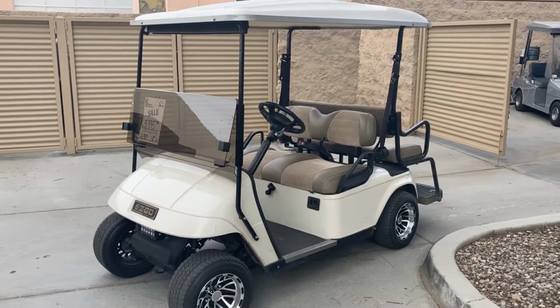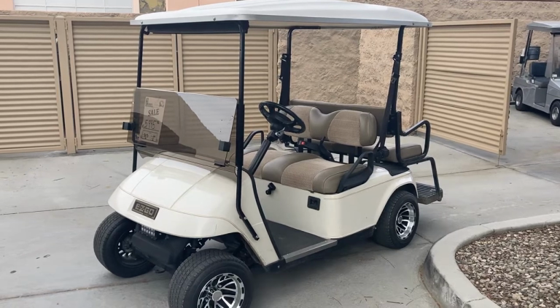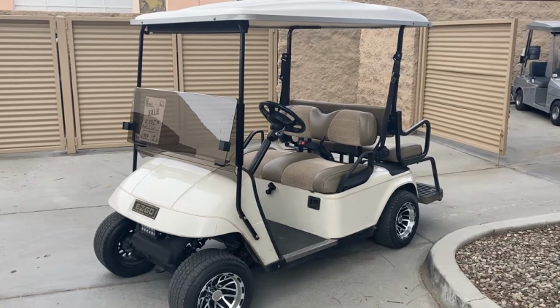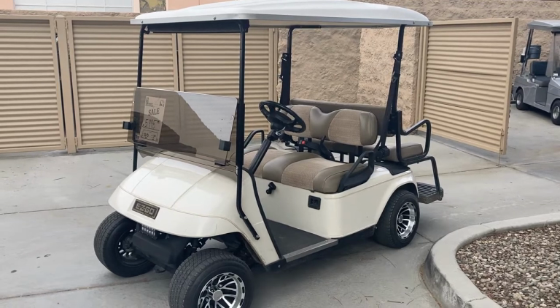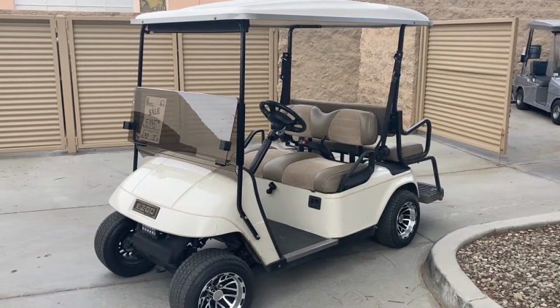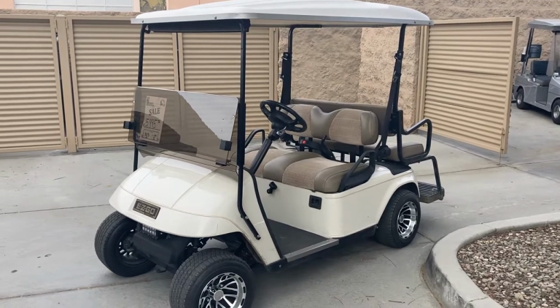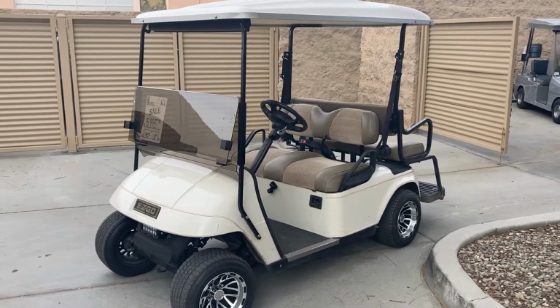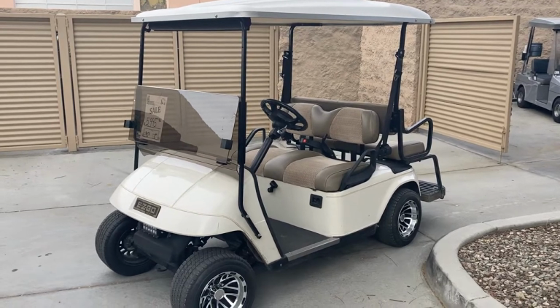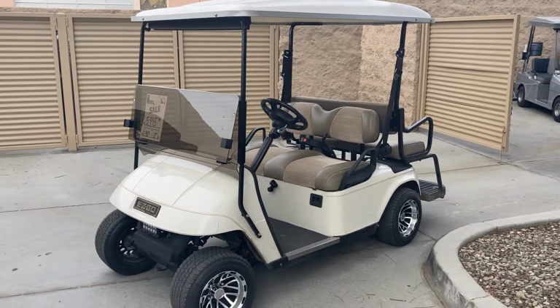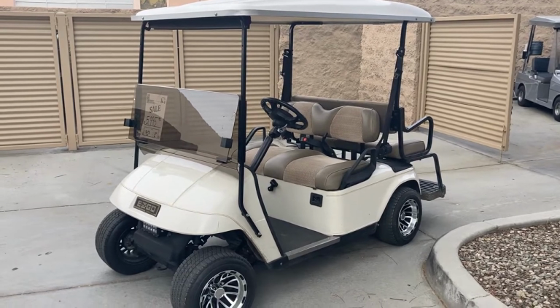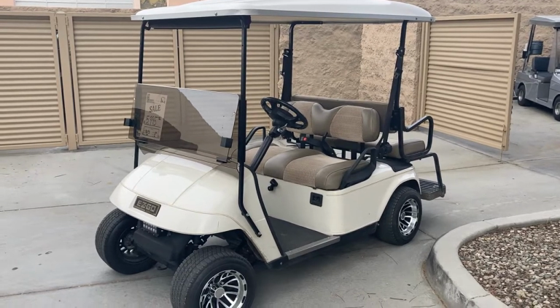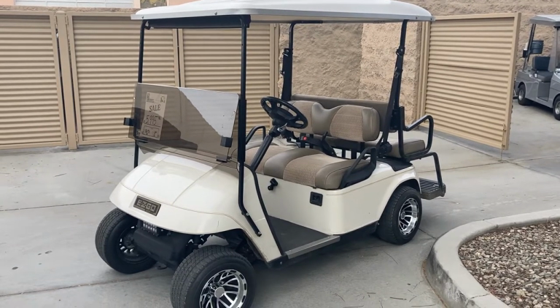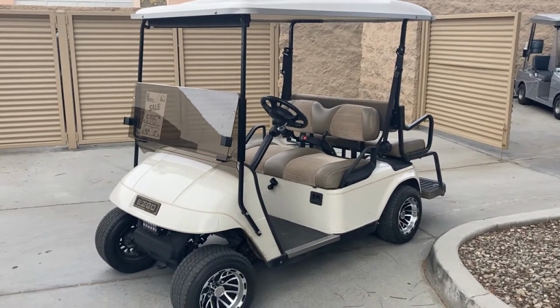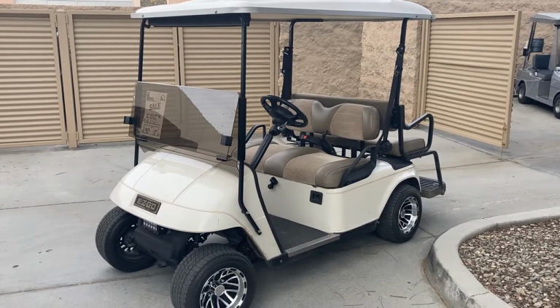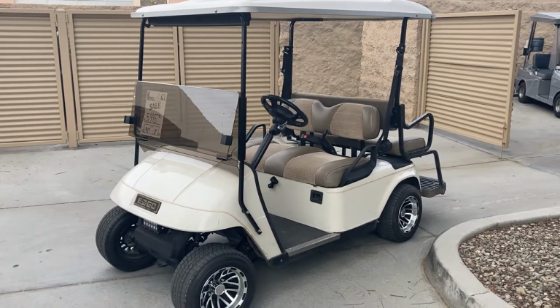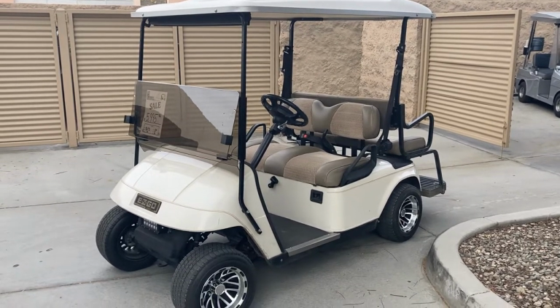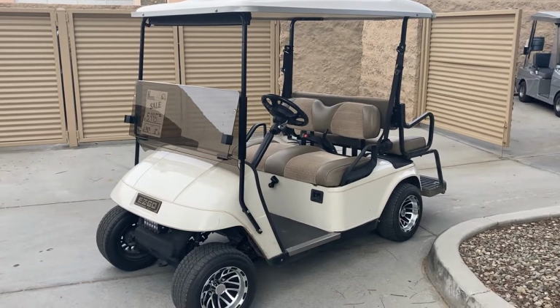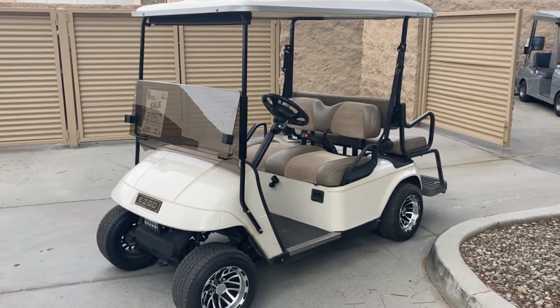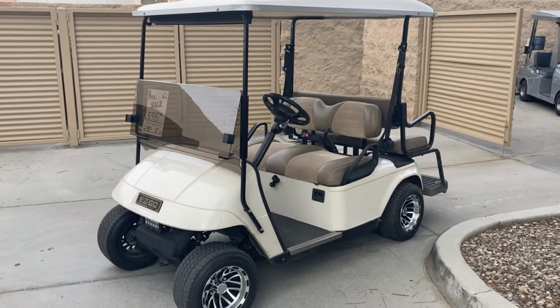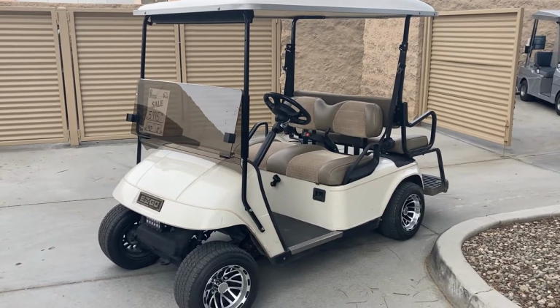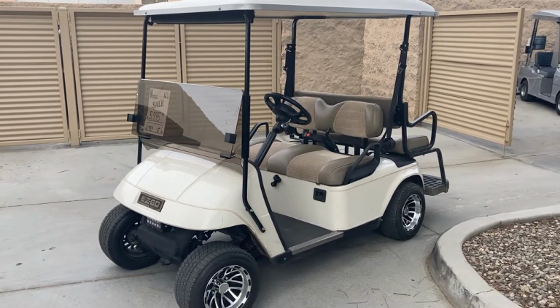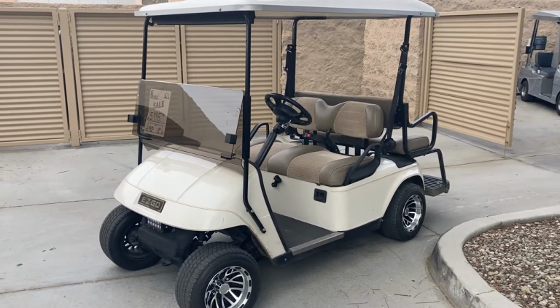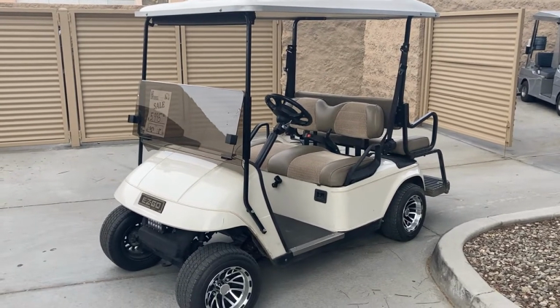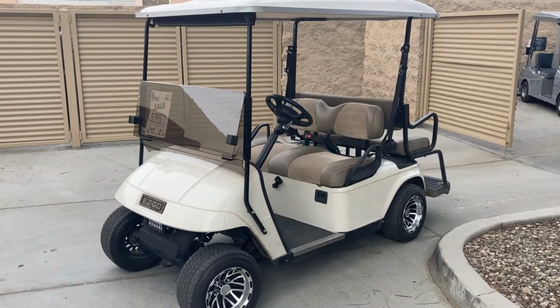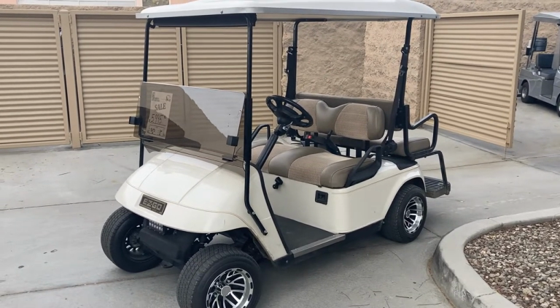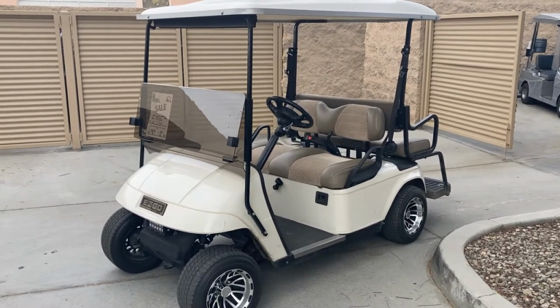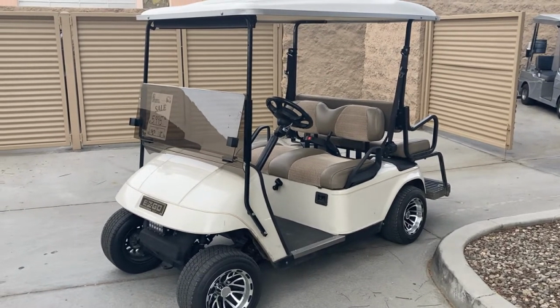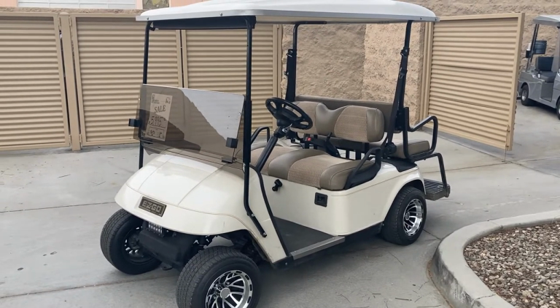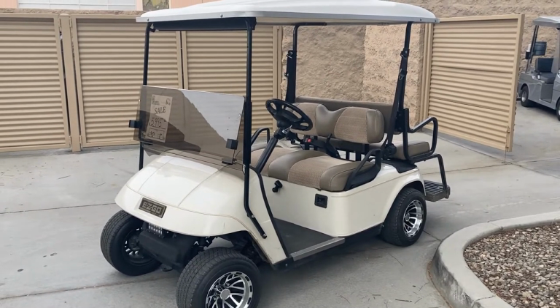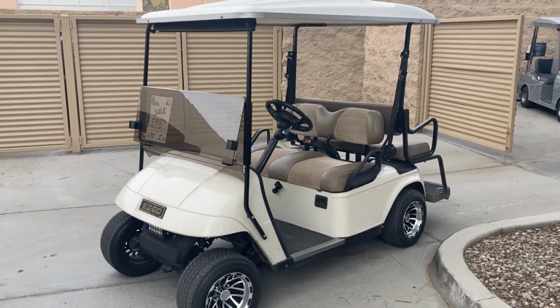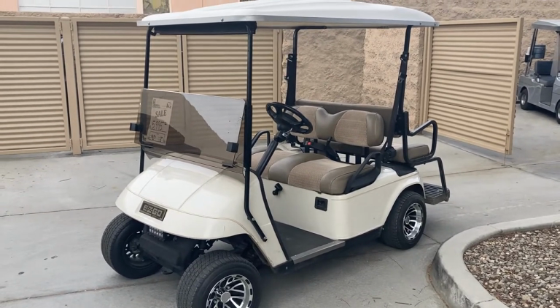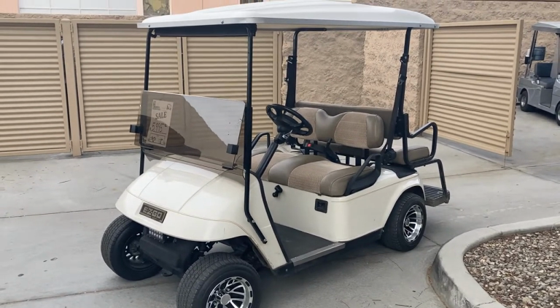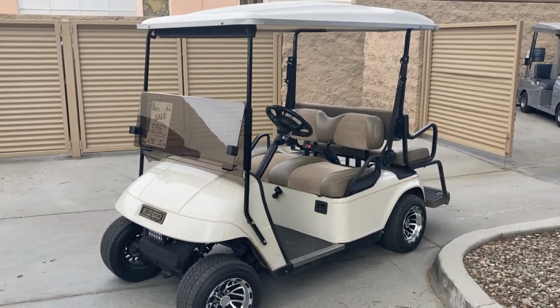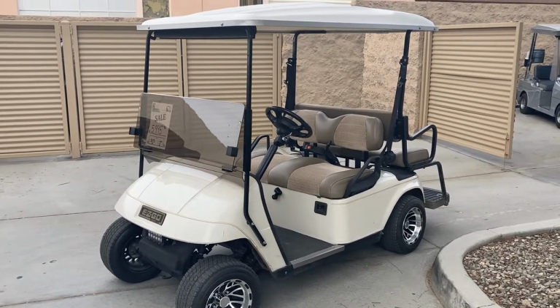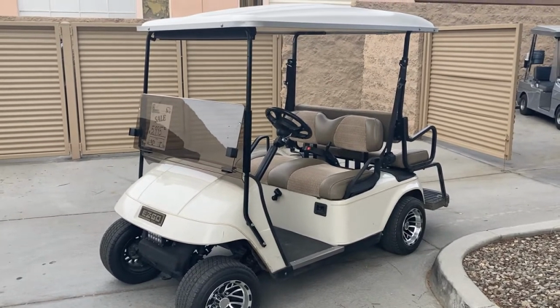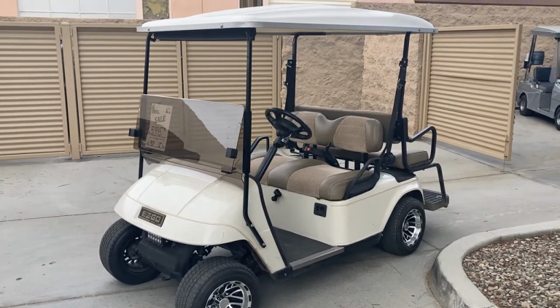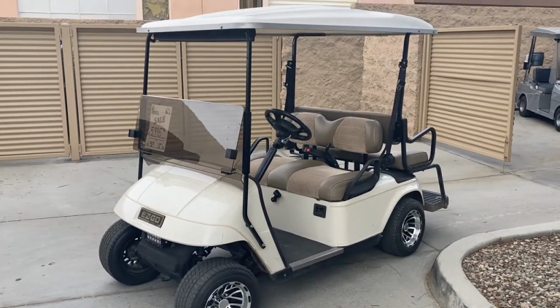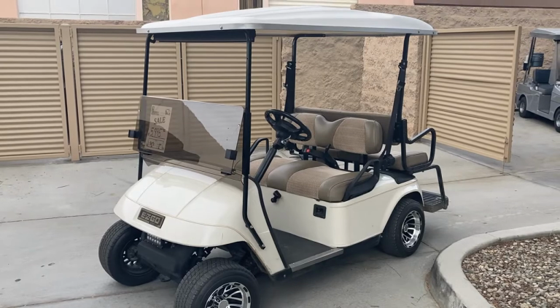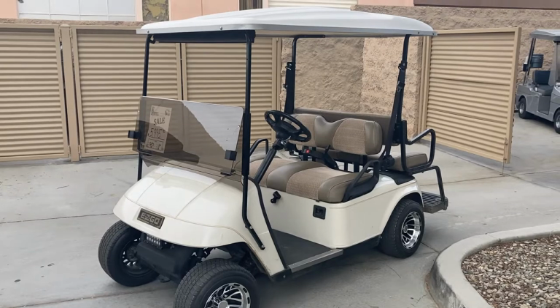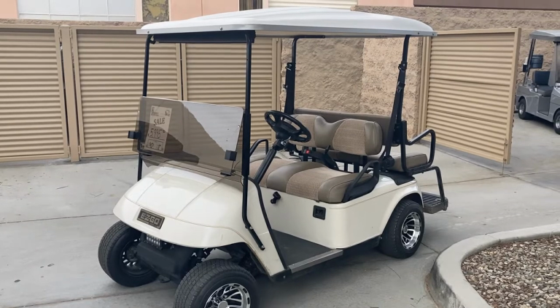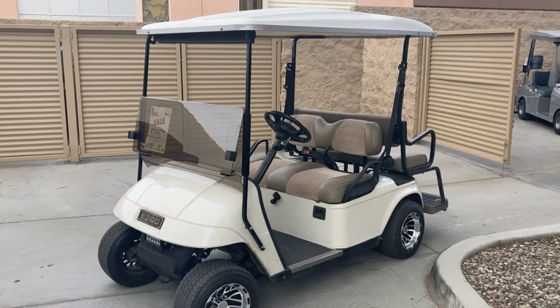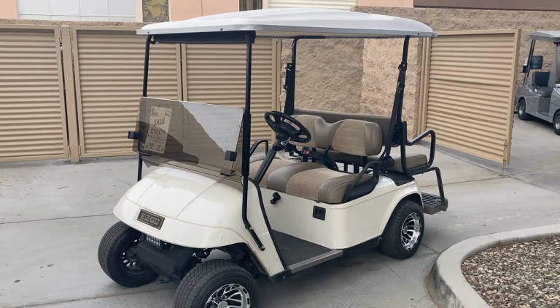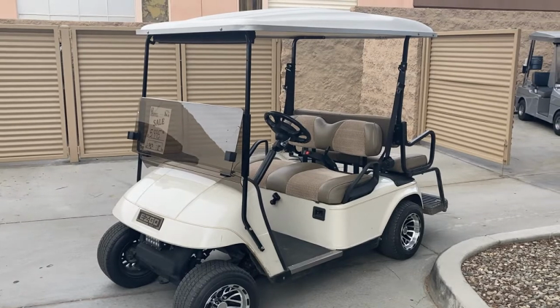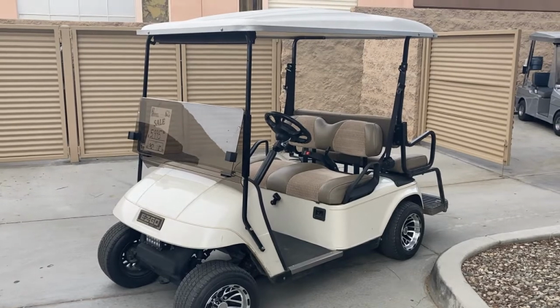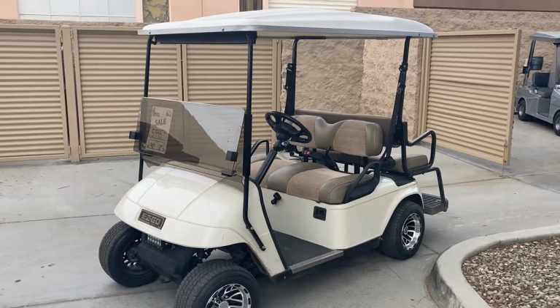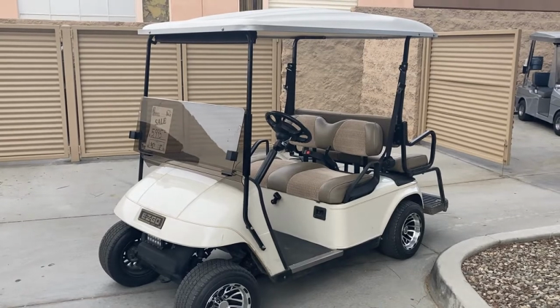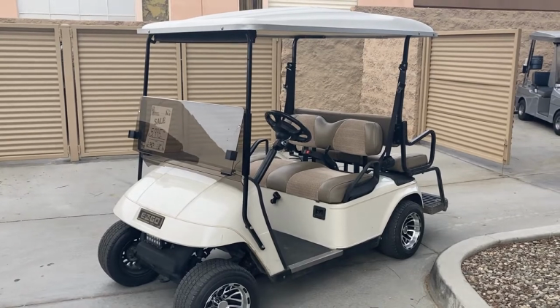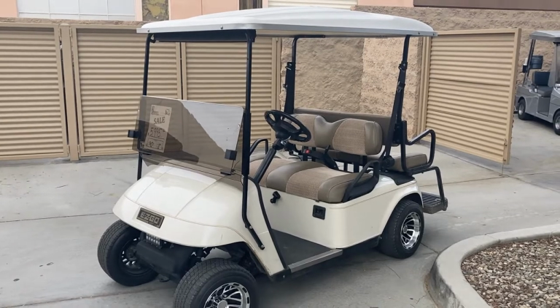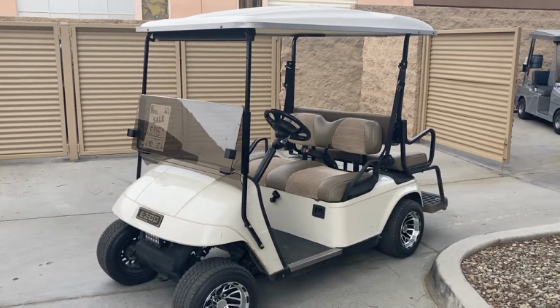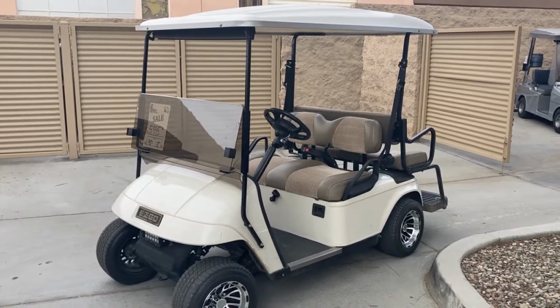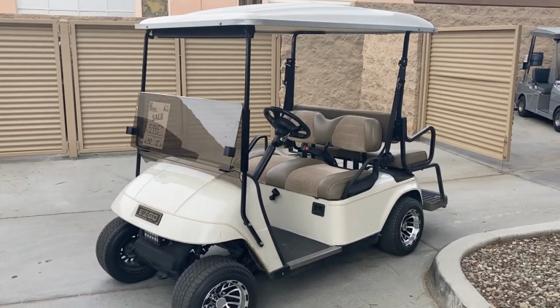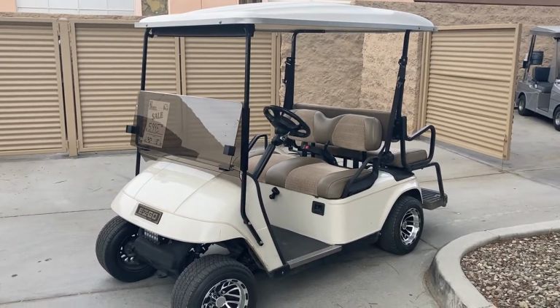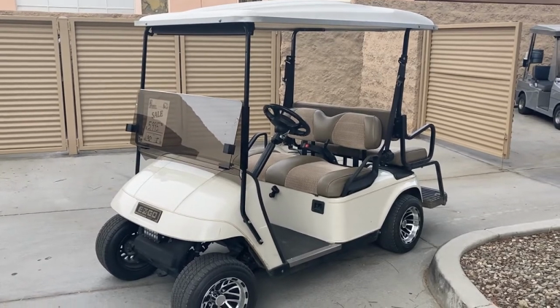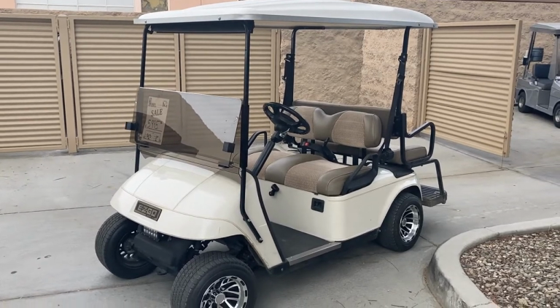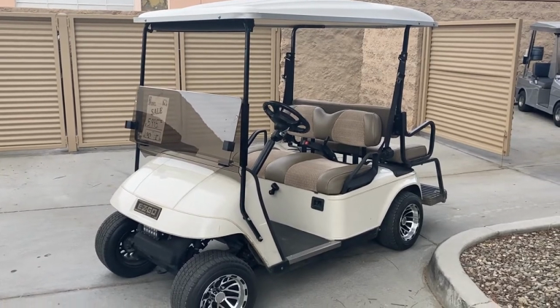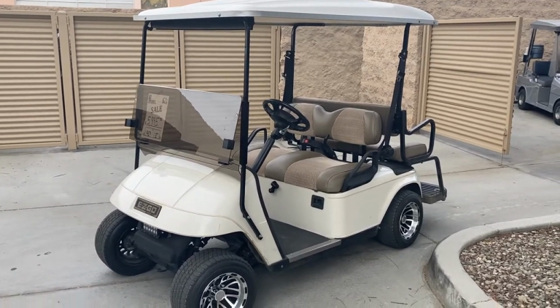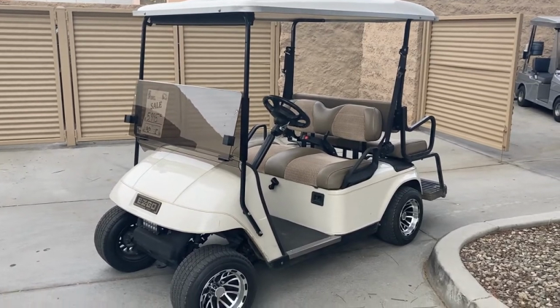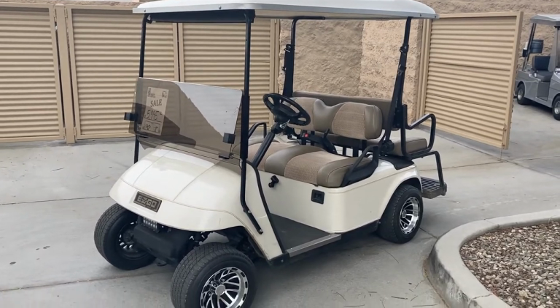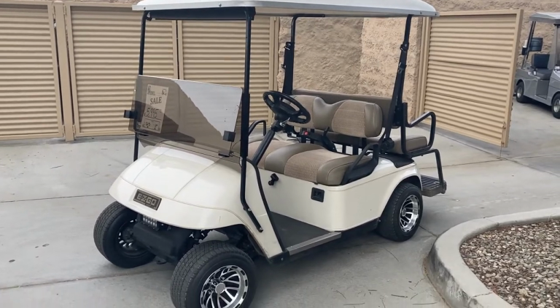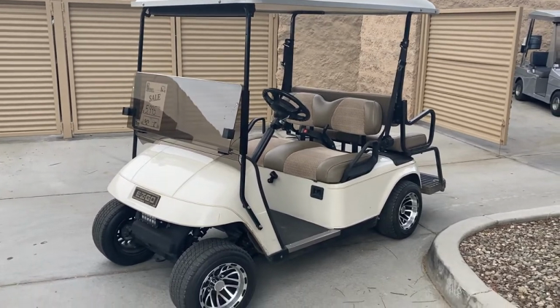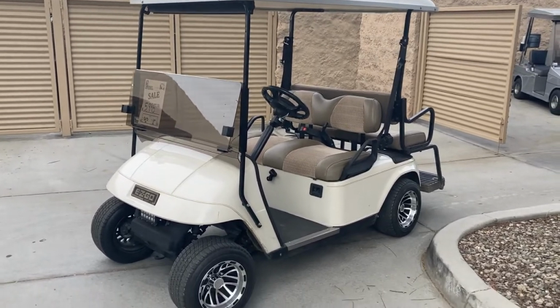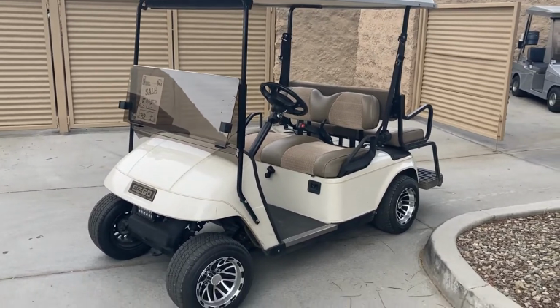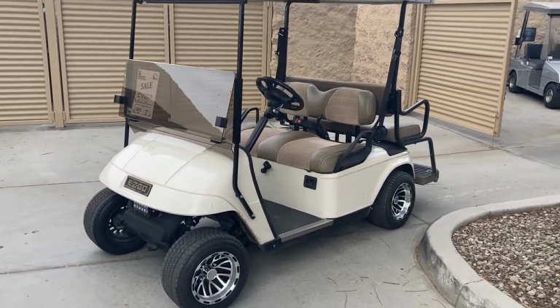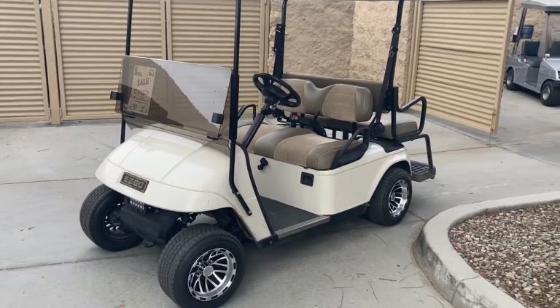Hi everybody, NA Golf Cars here — Virtual Test Drive. Here we have the EZGO TXT 4 Passenger.